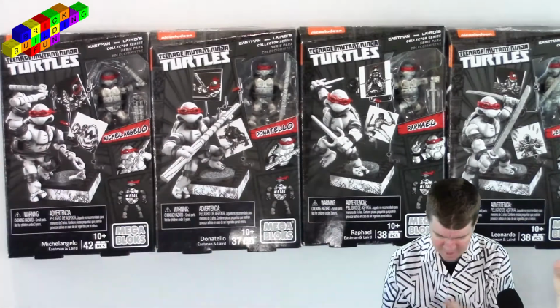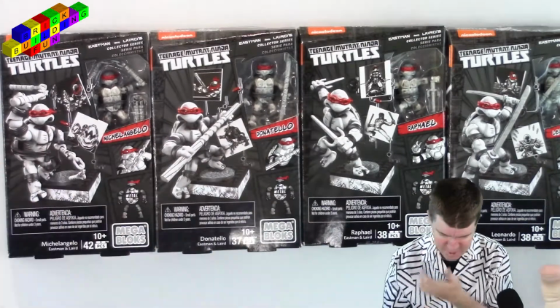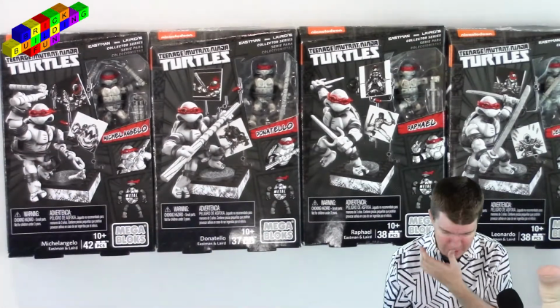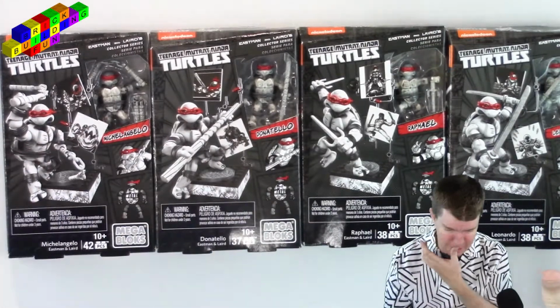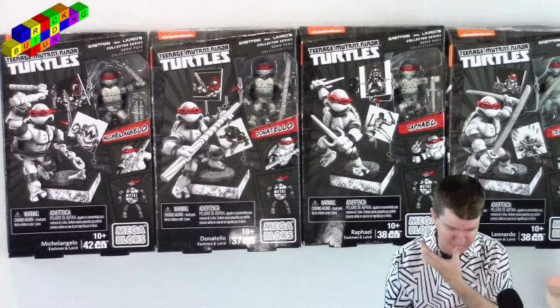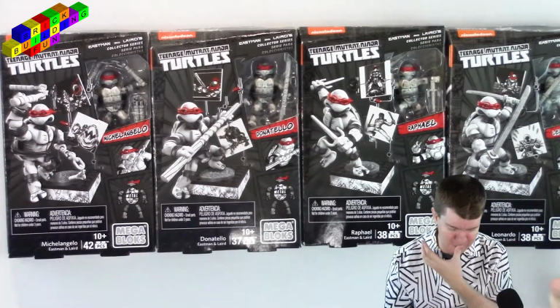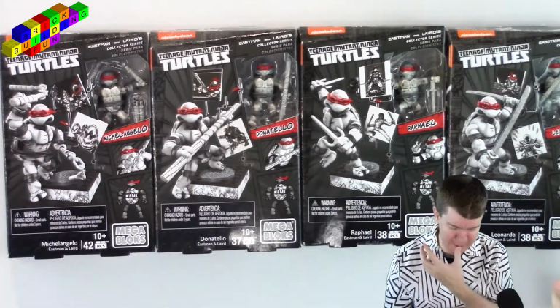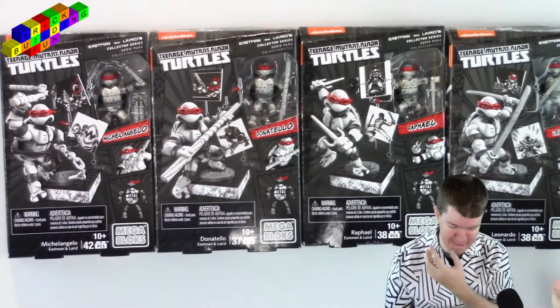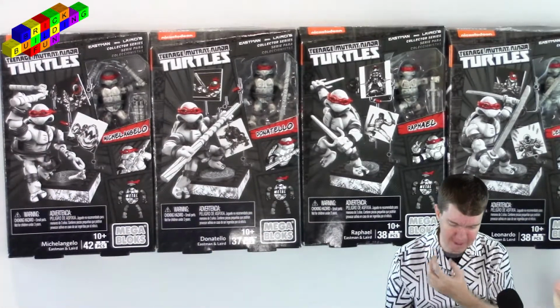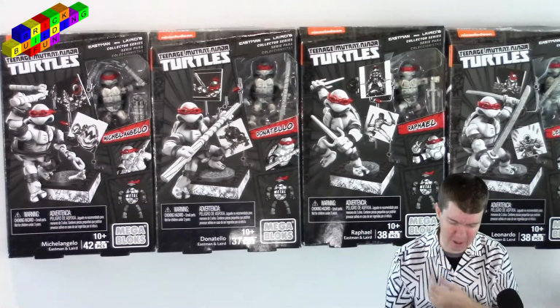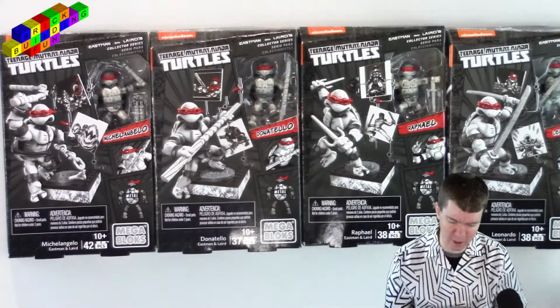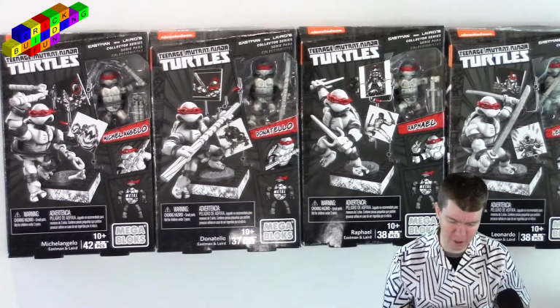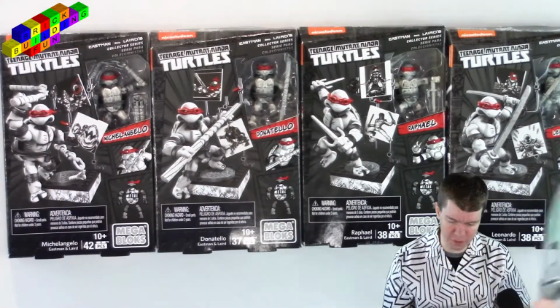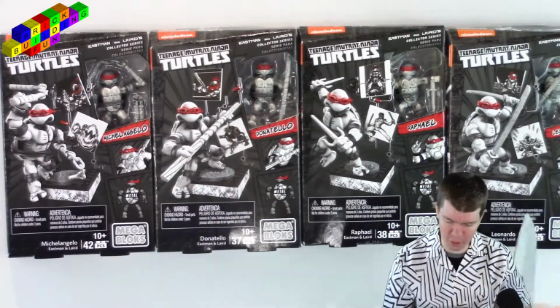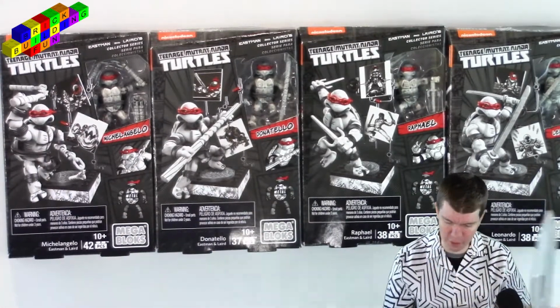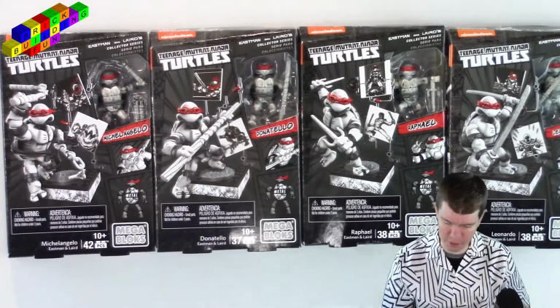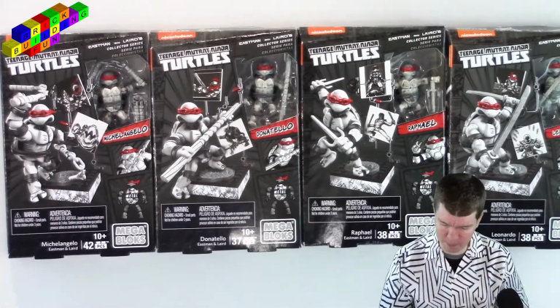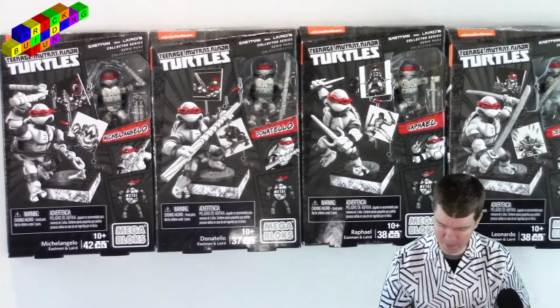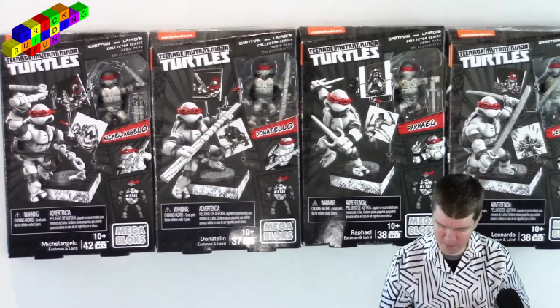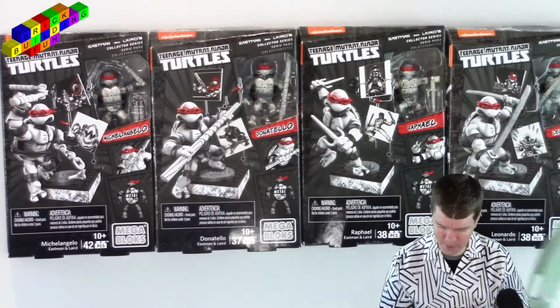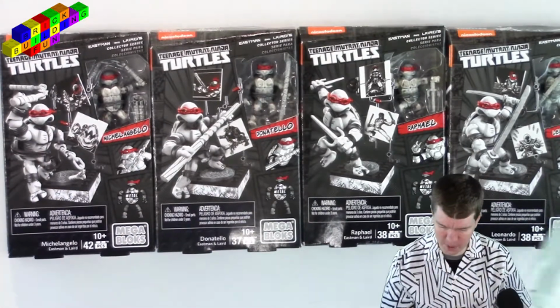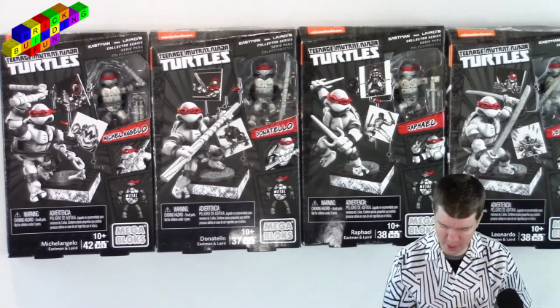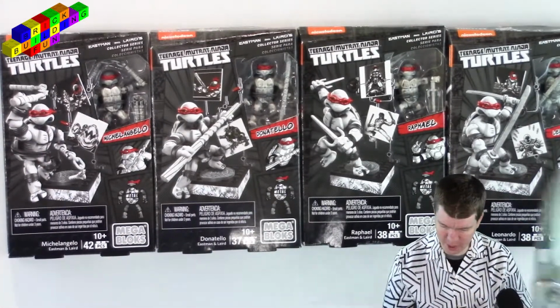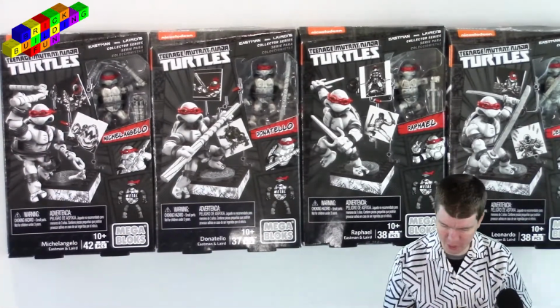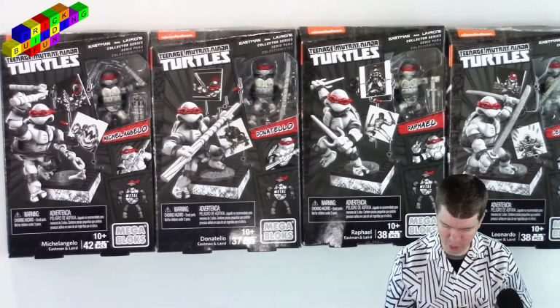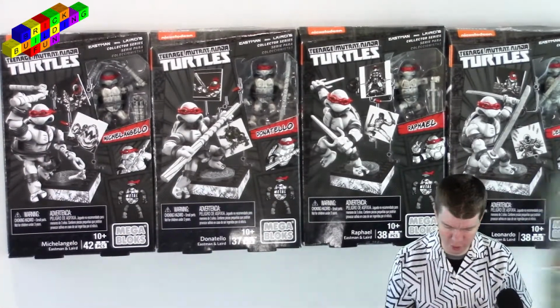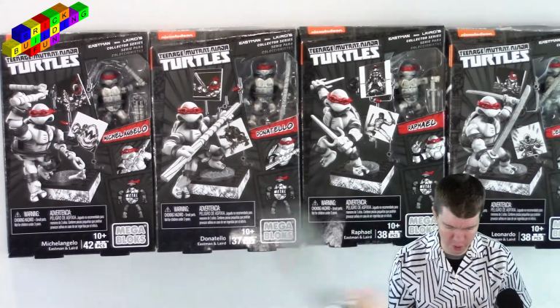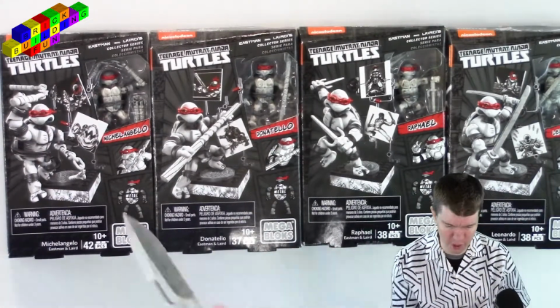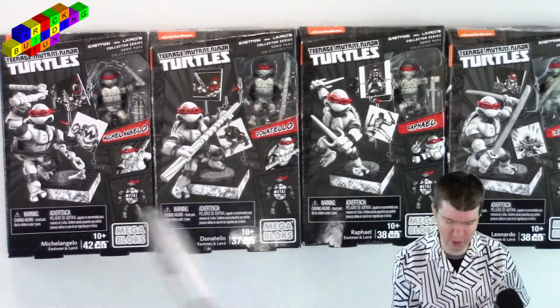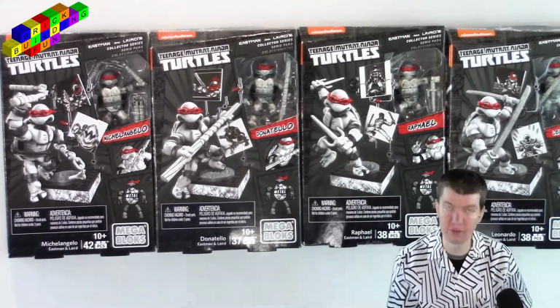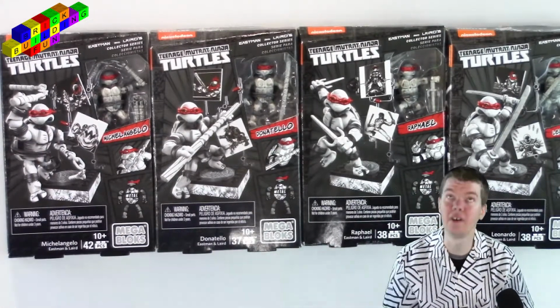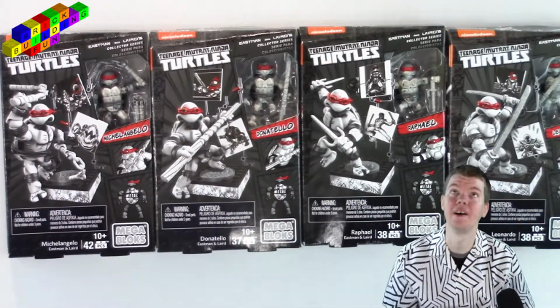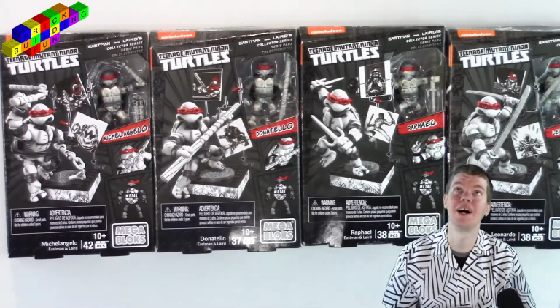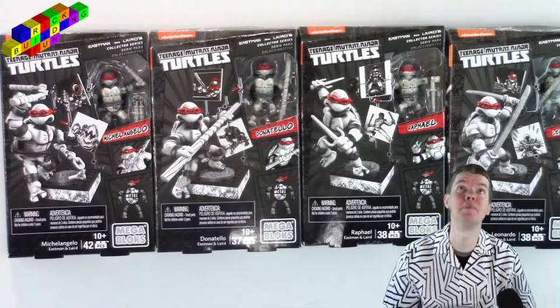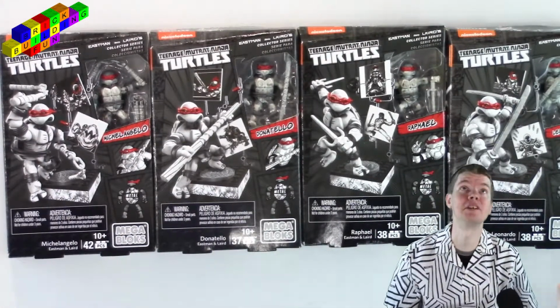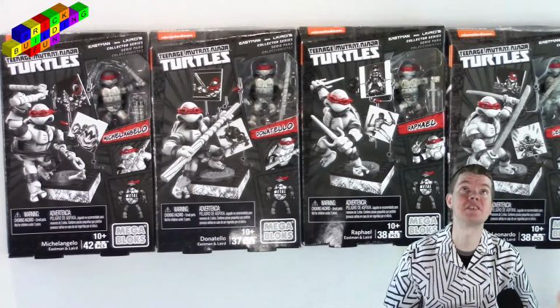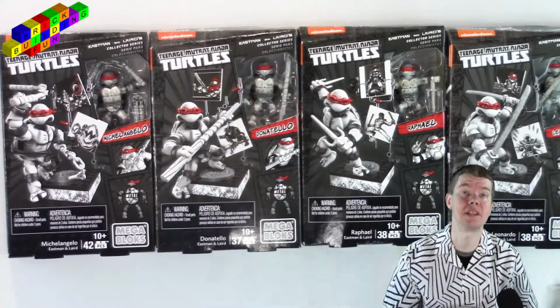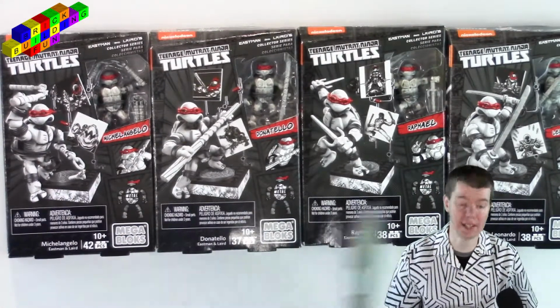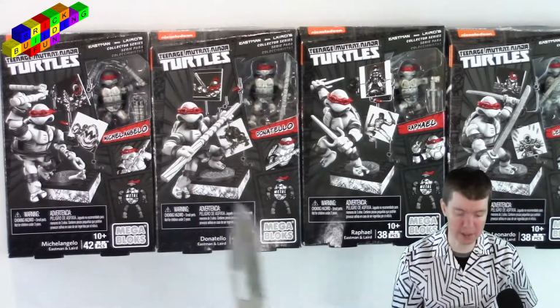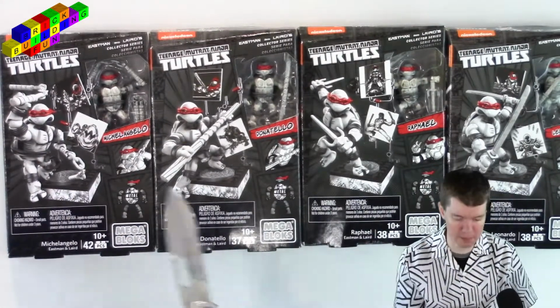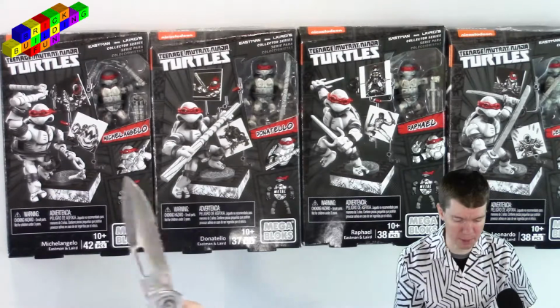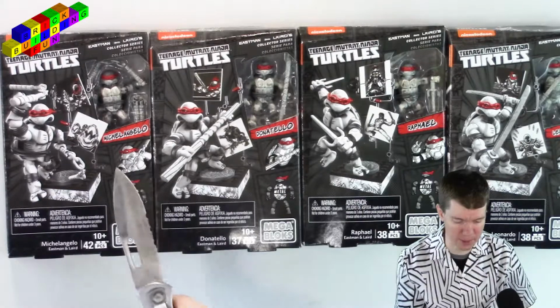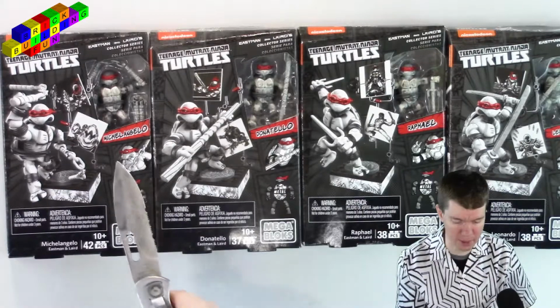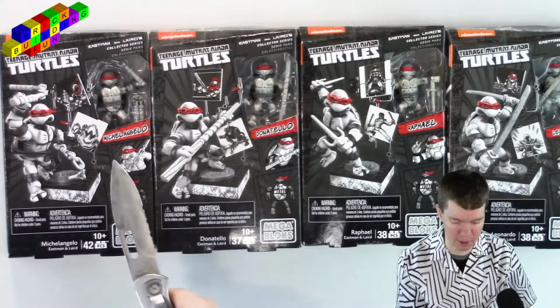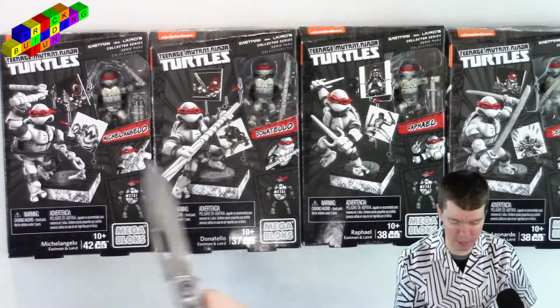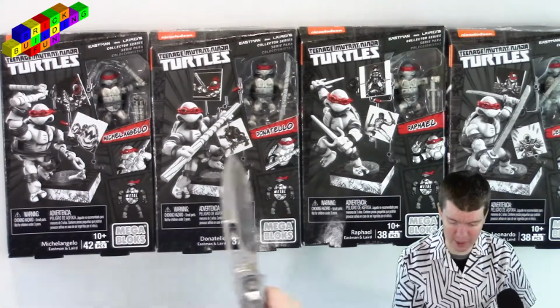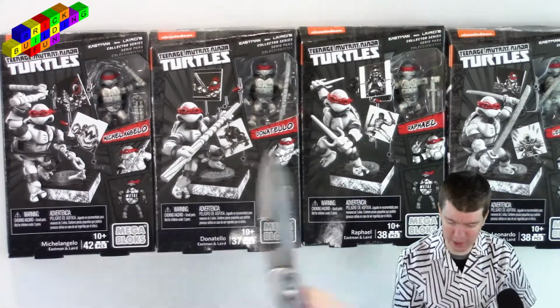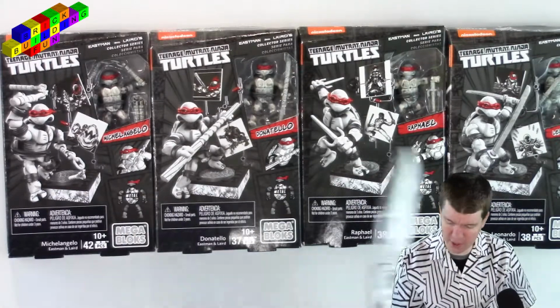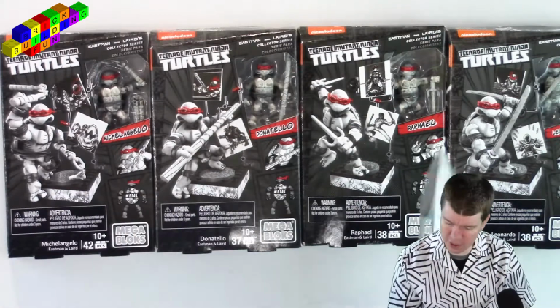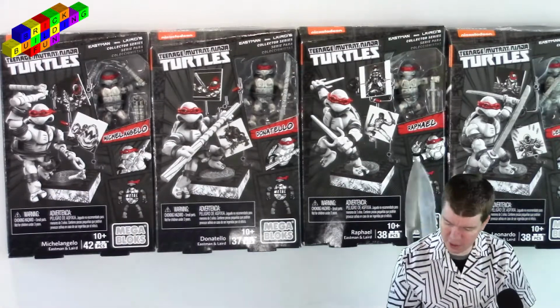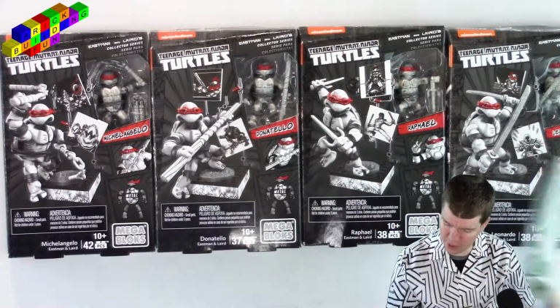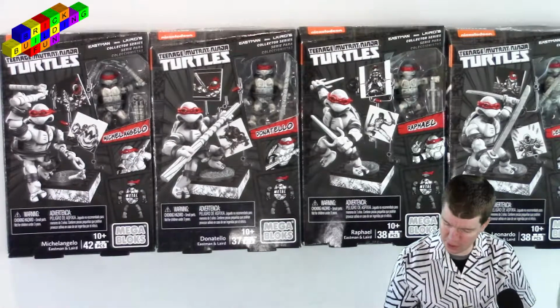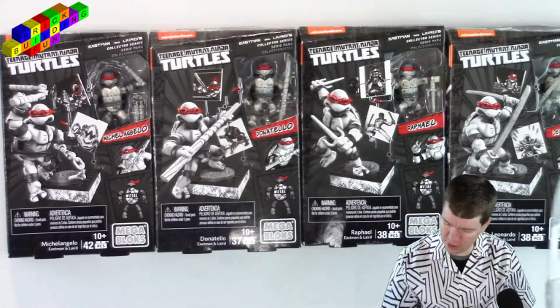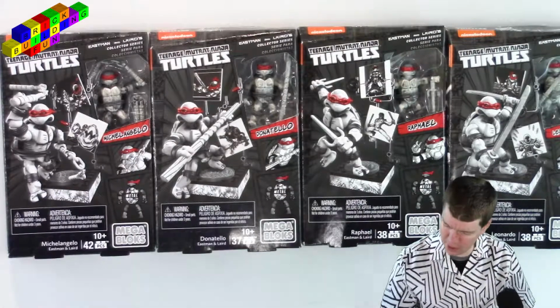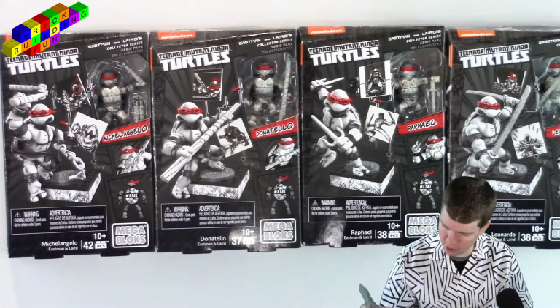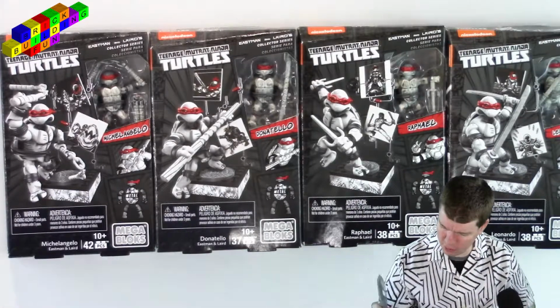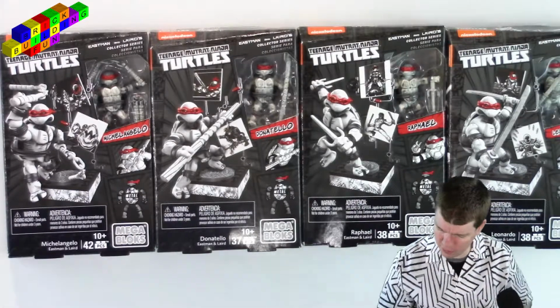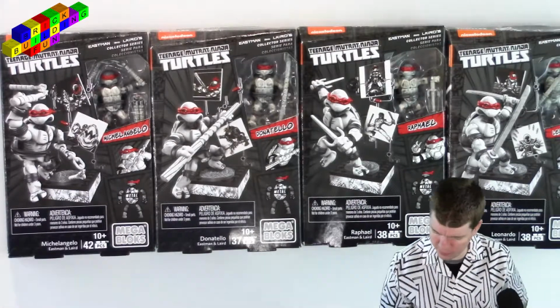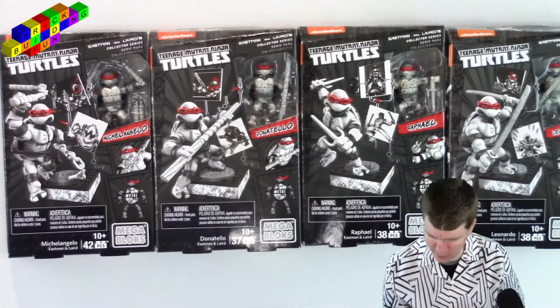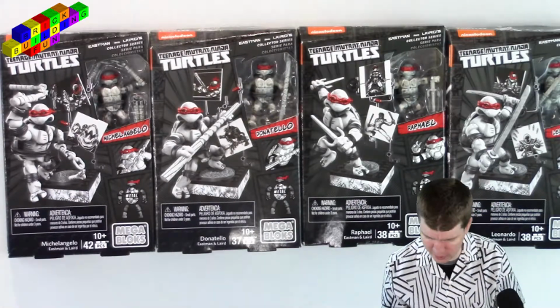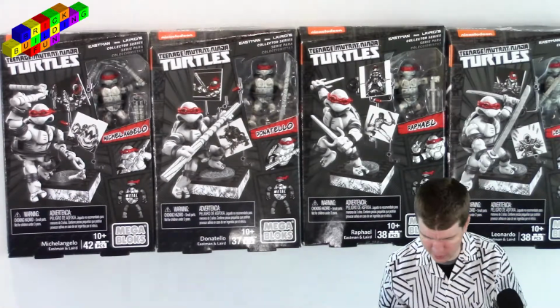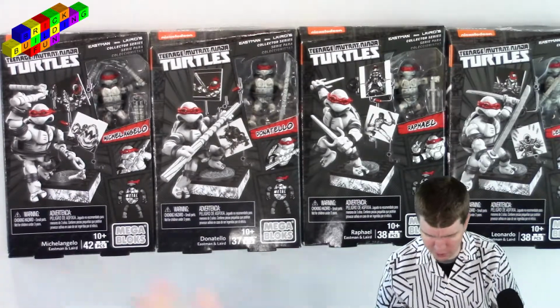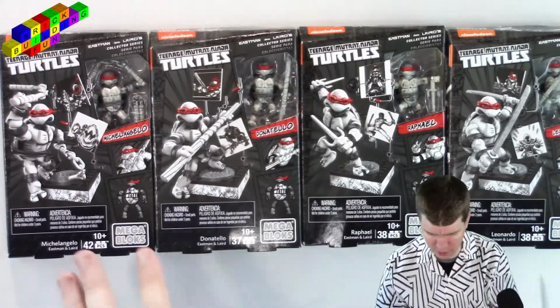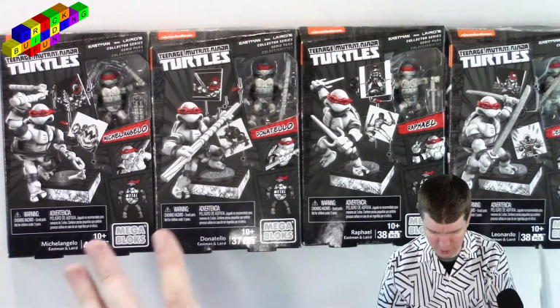And of course, I got all four of them. They're not in order of how much I like them. But — Michelangelo, Donatello, Raphael, Leonardo.